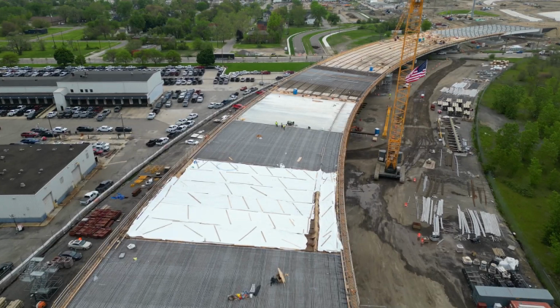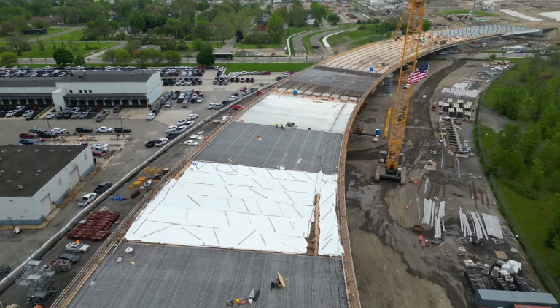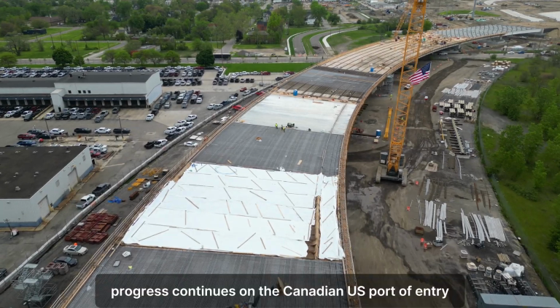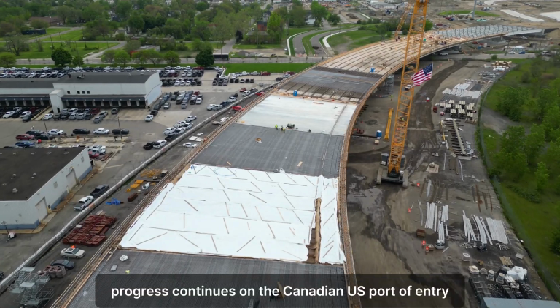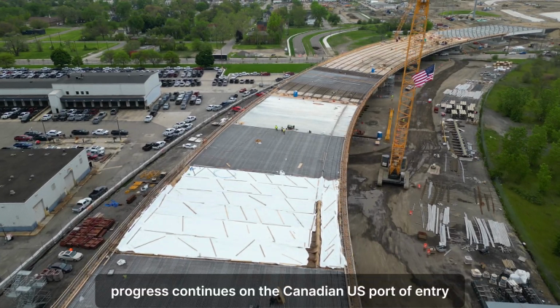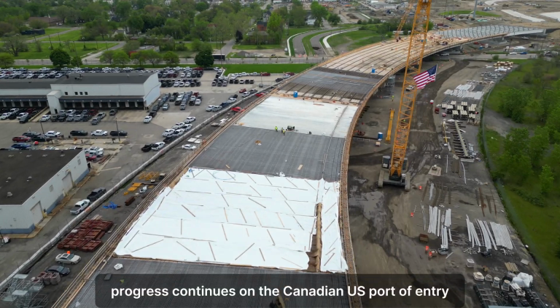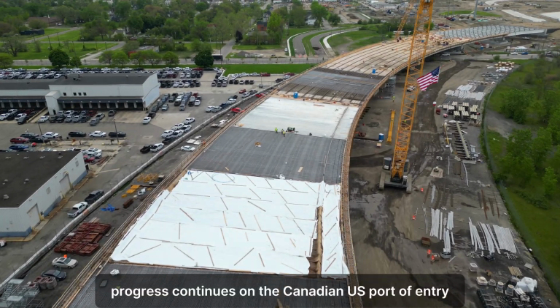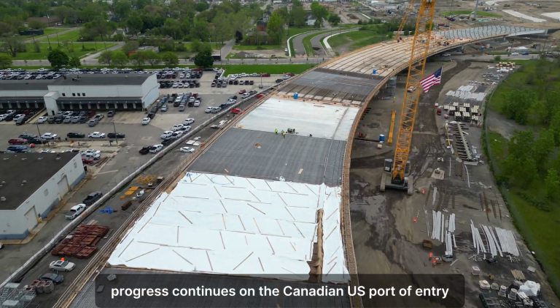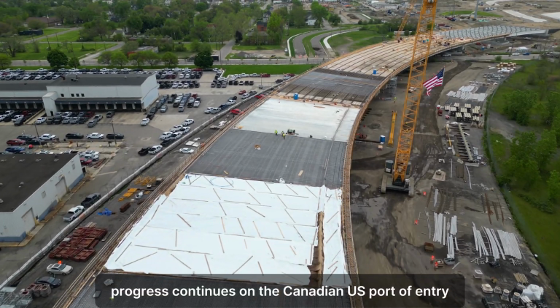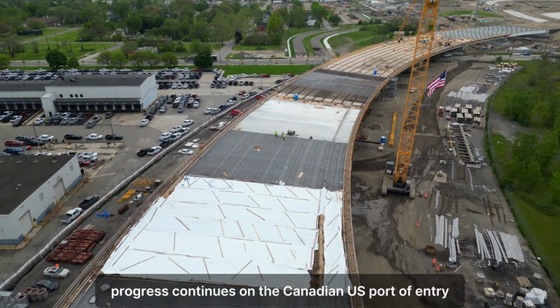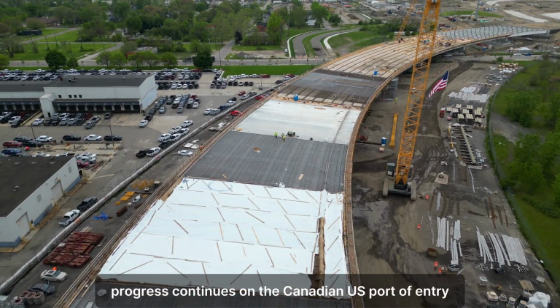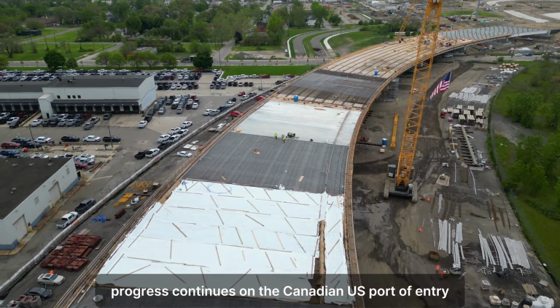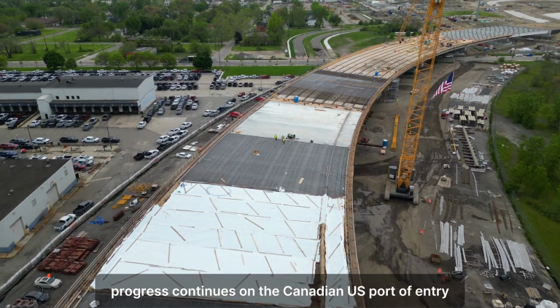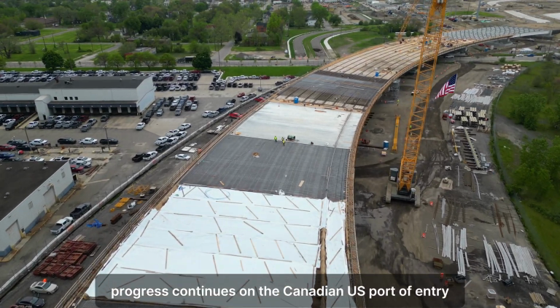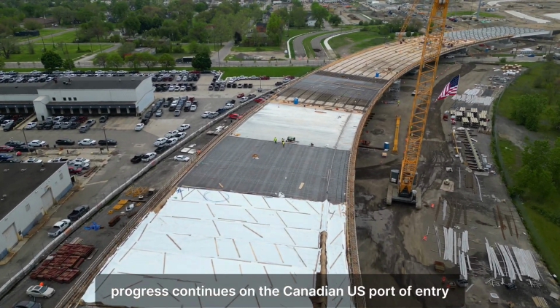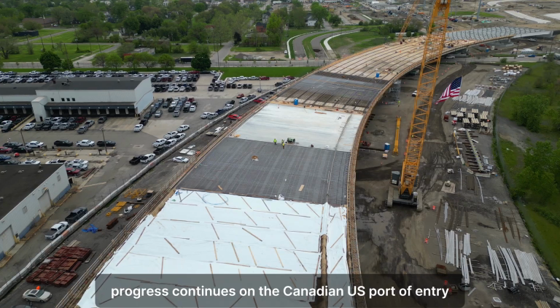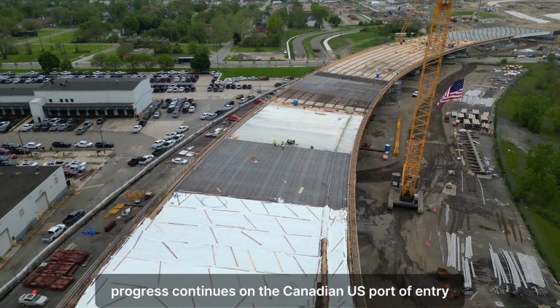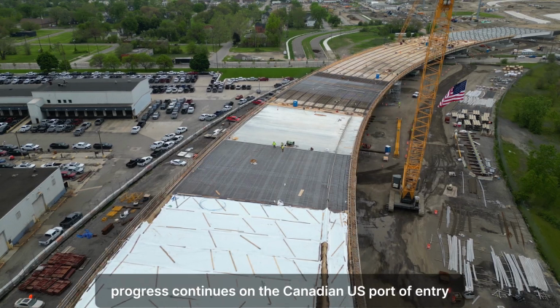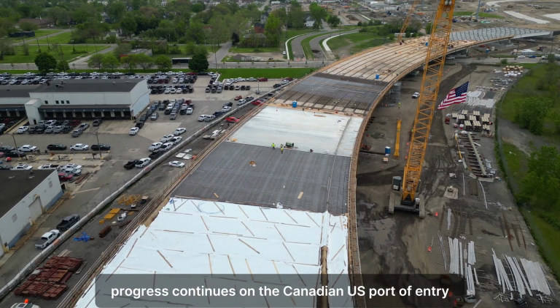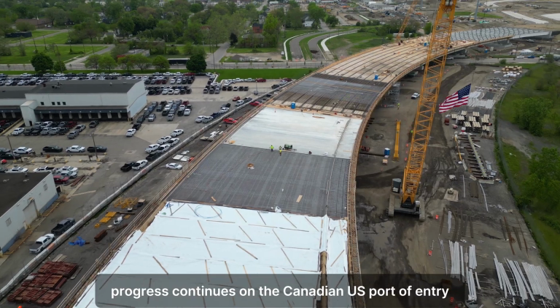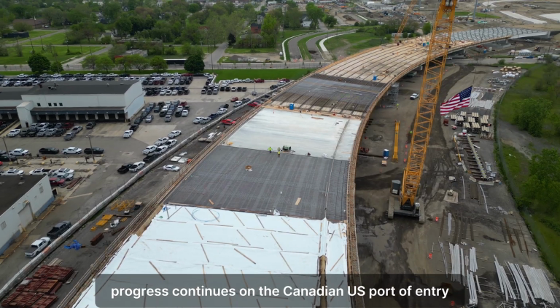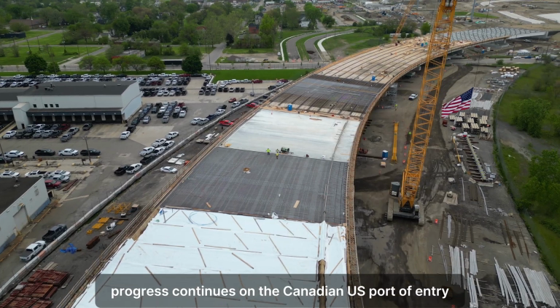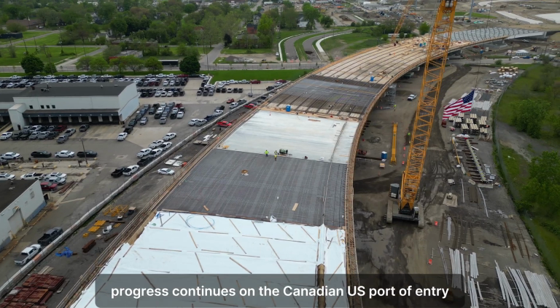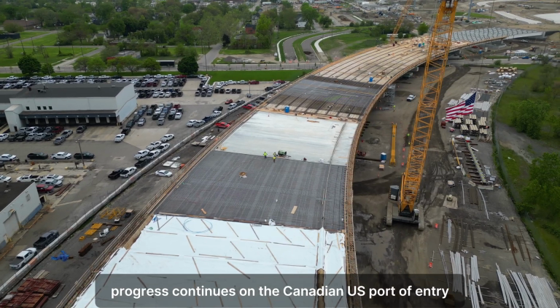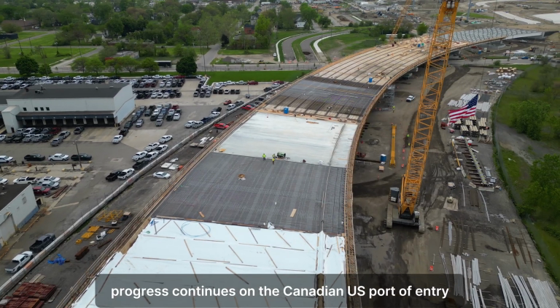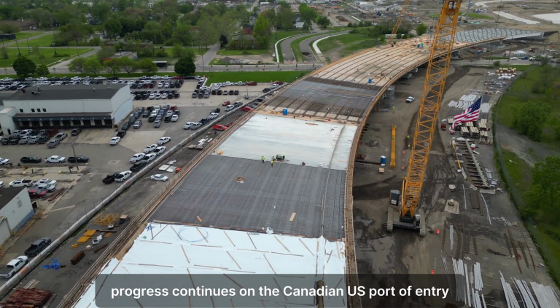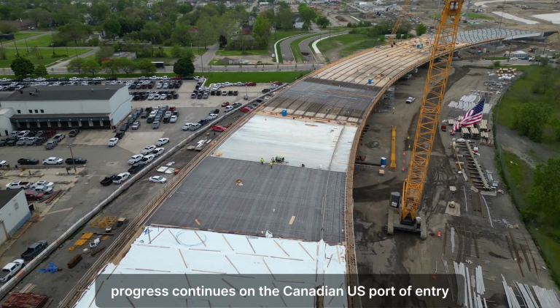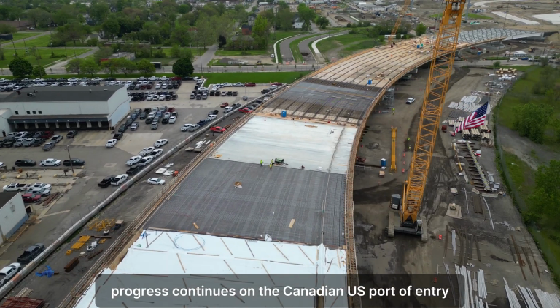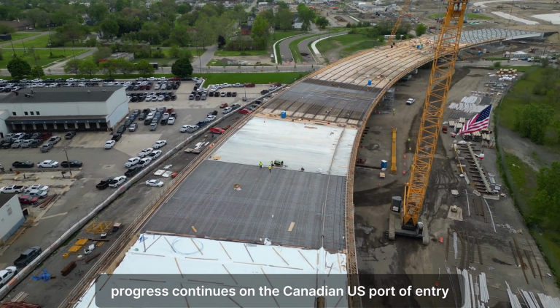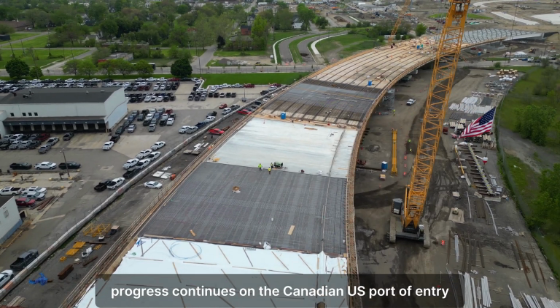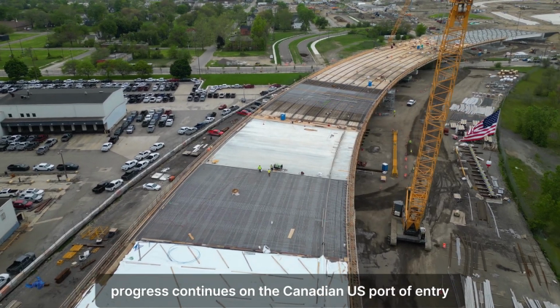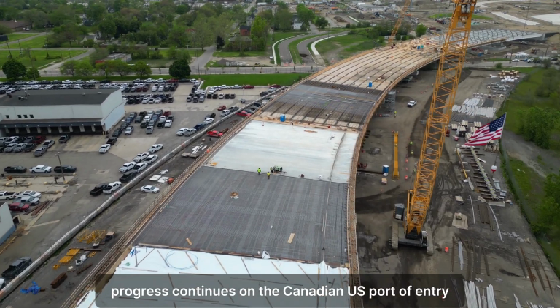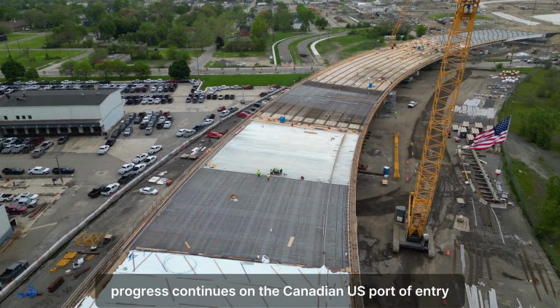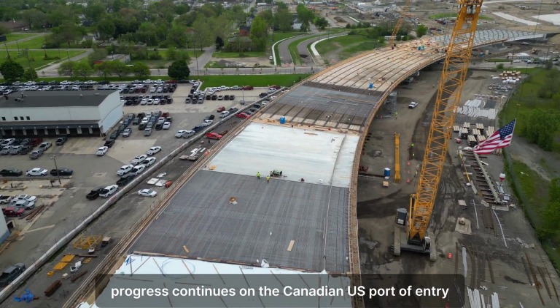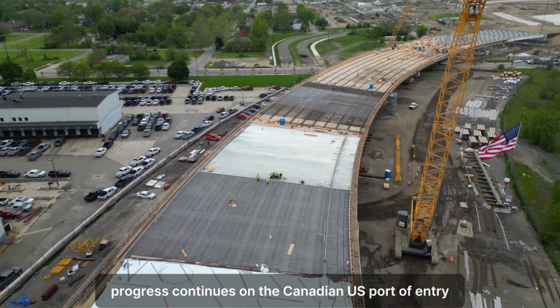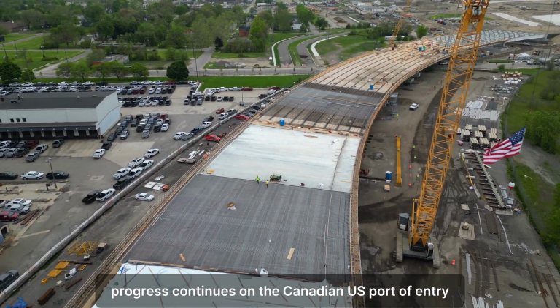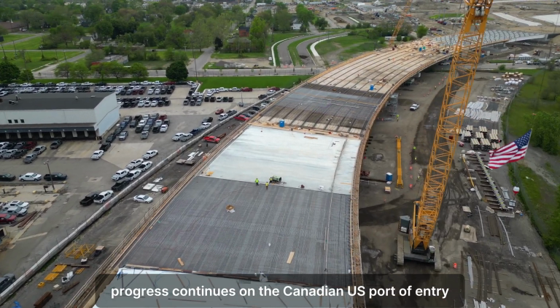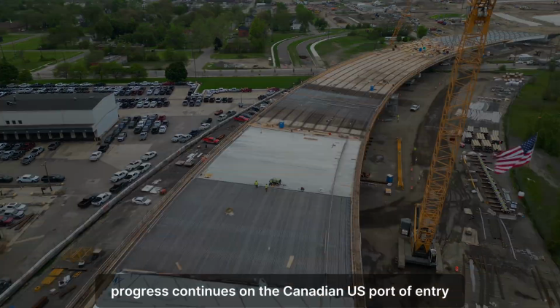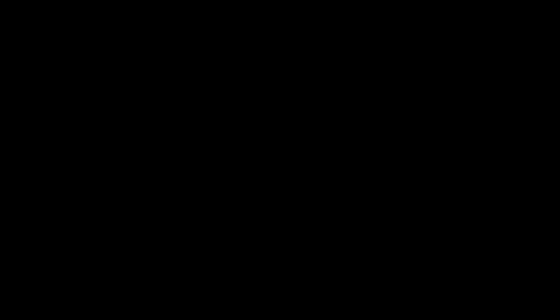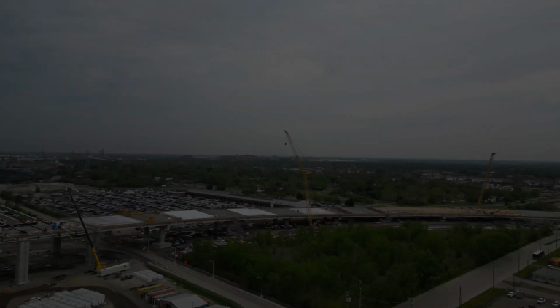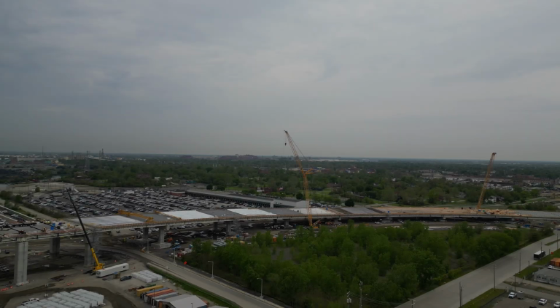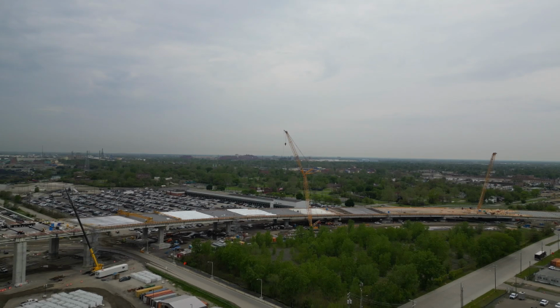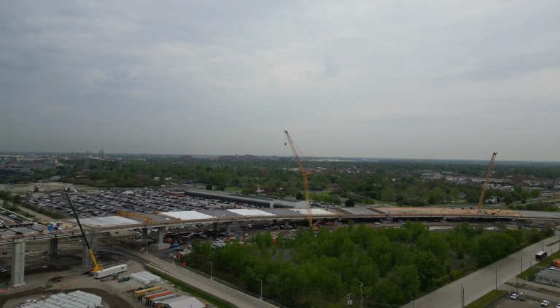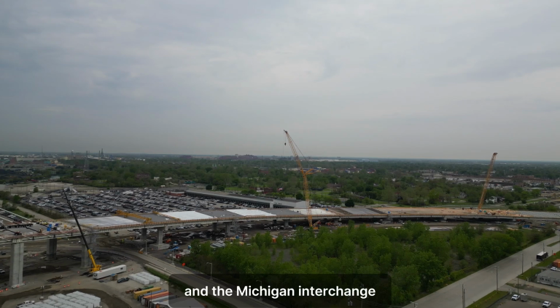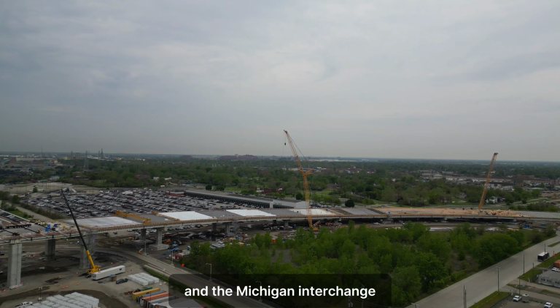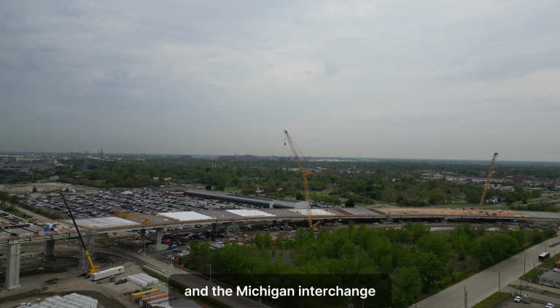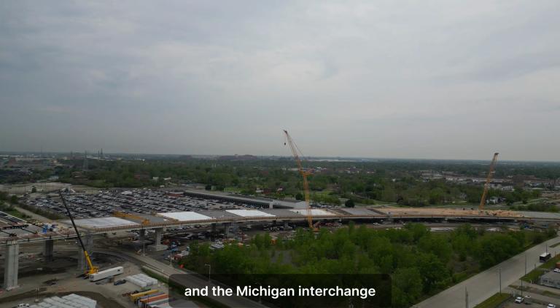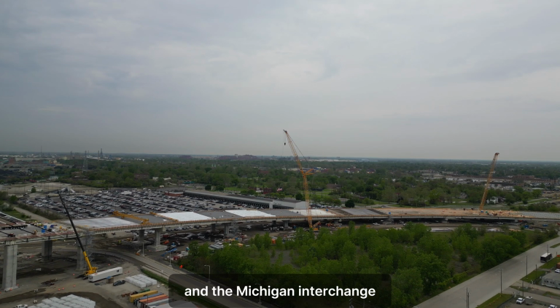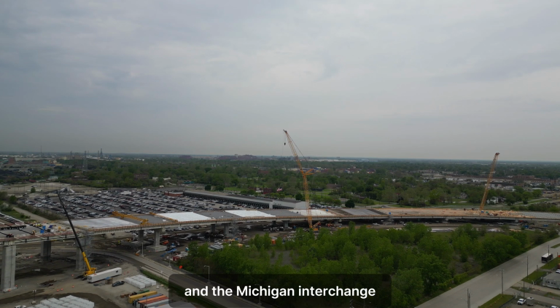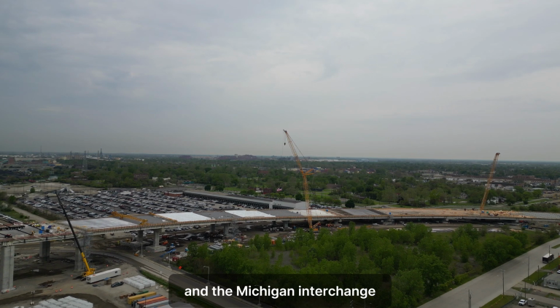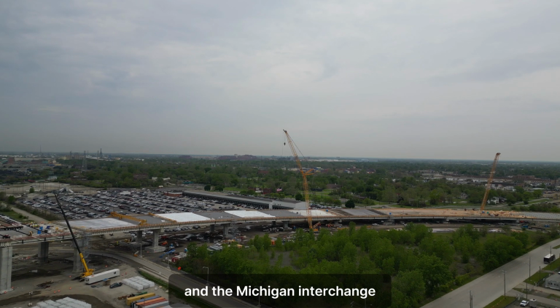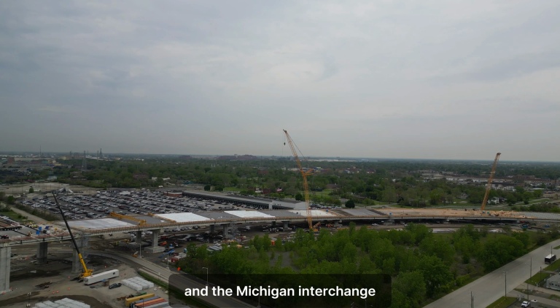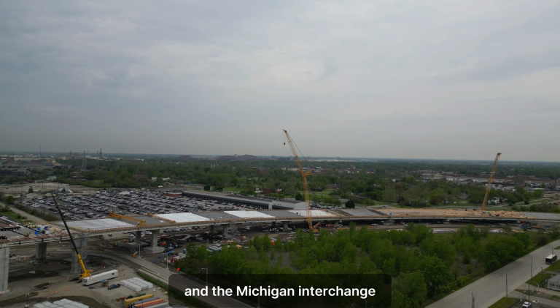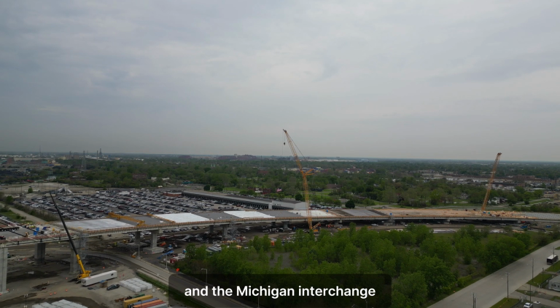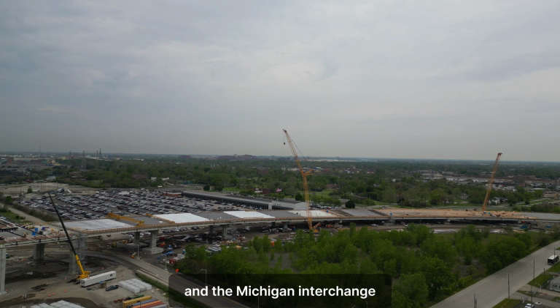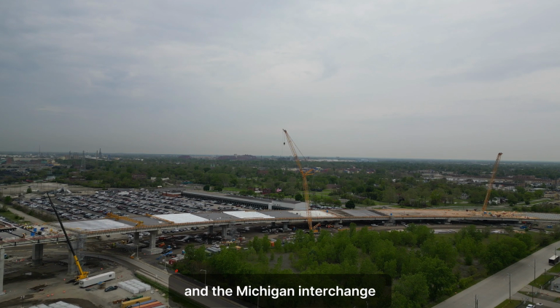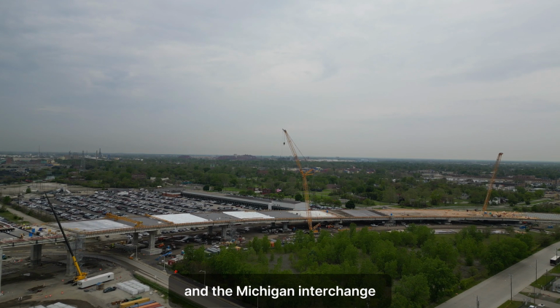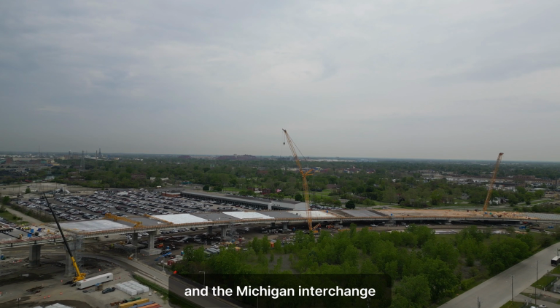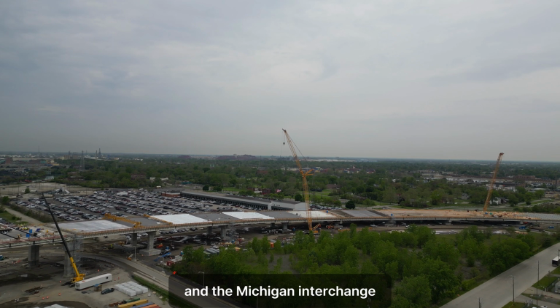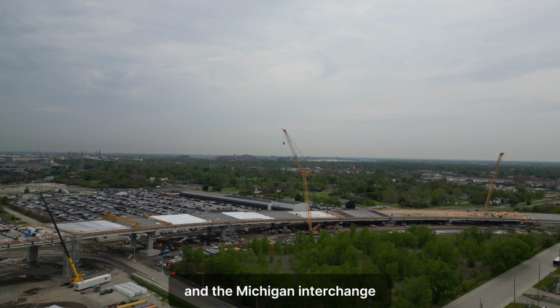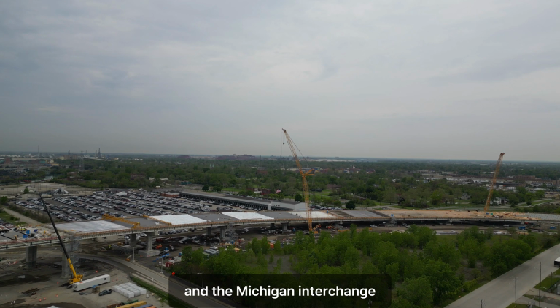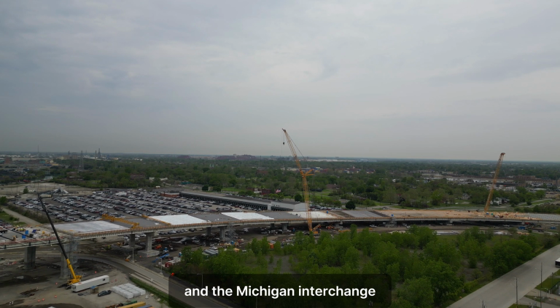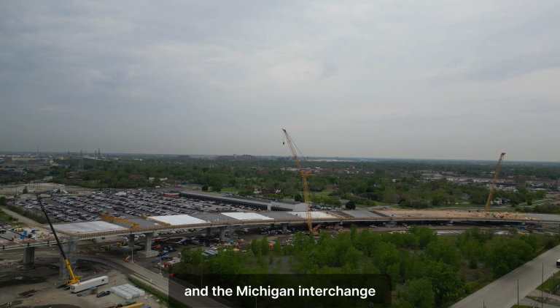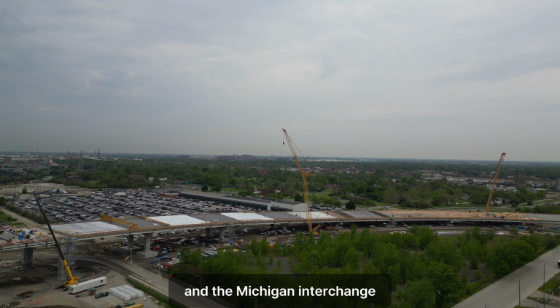Progress continues on the Canadian and U.S. ports of entry and the Michigan Interchange.